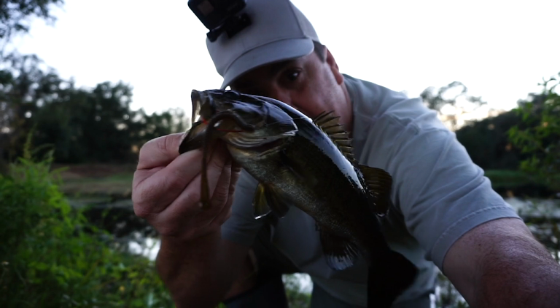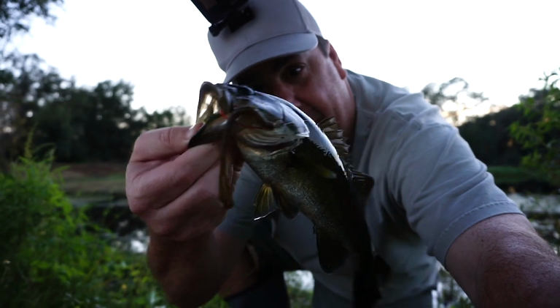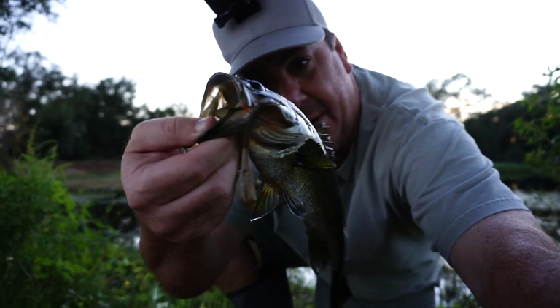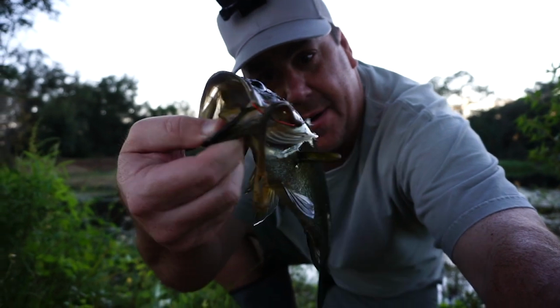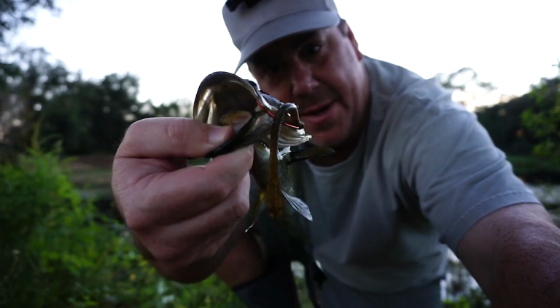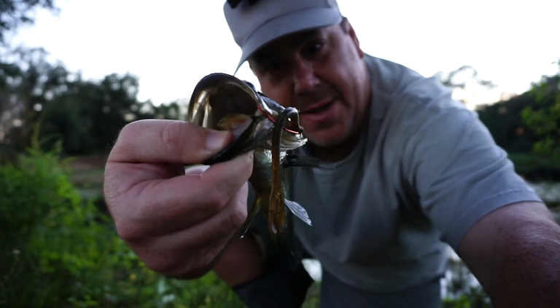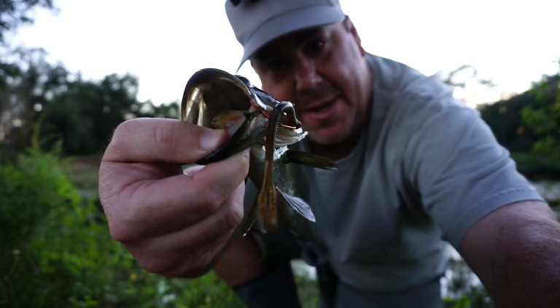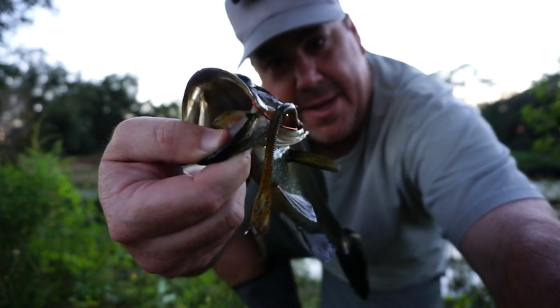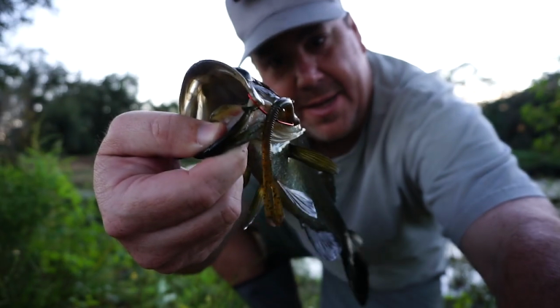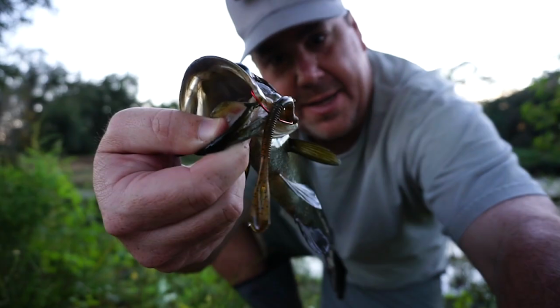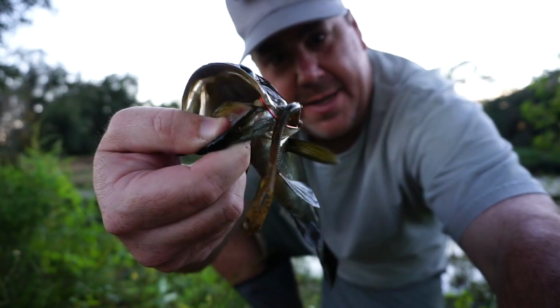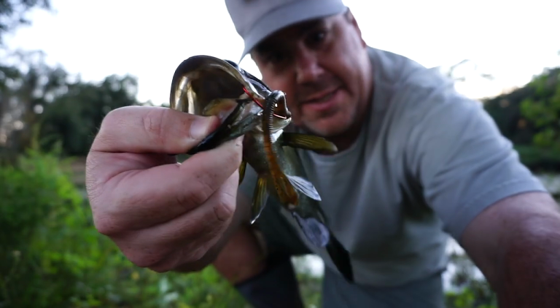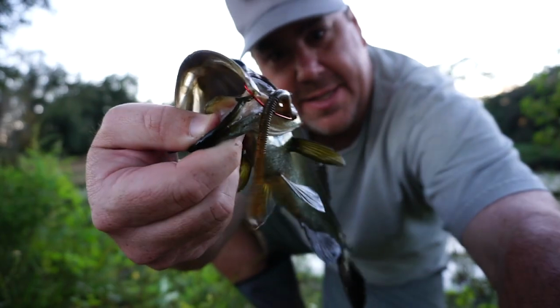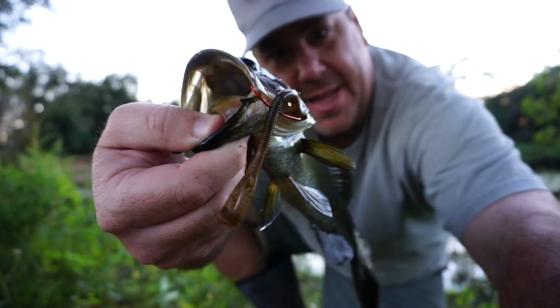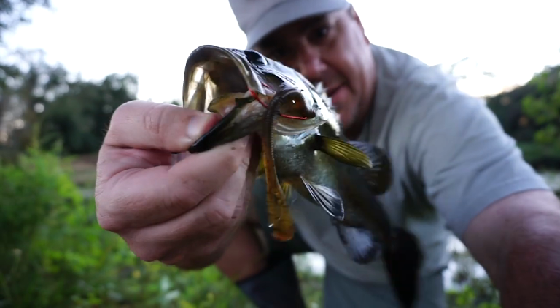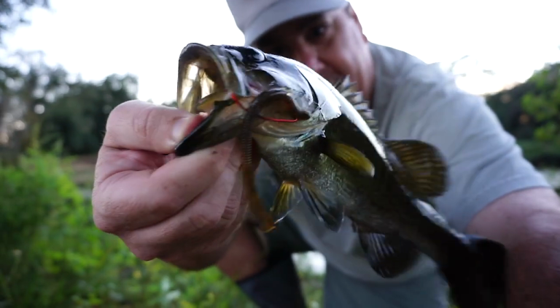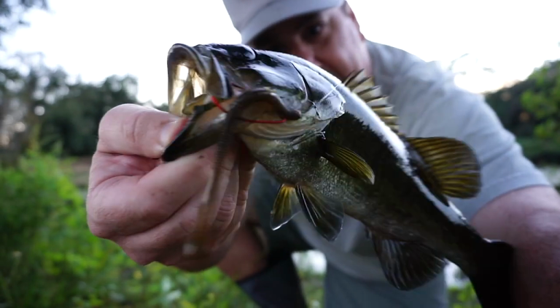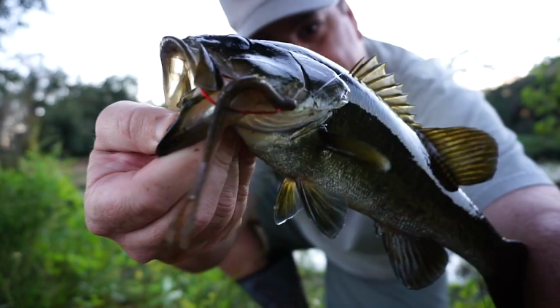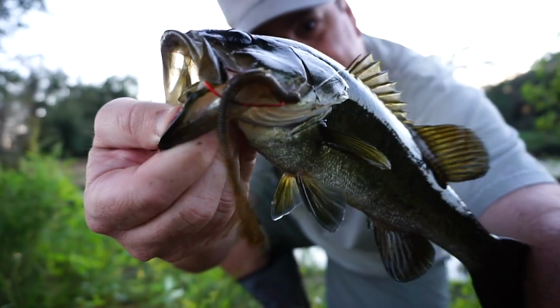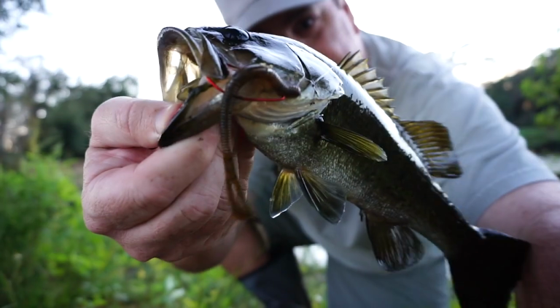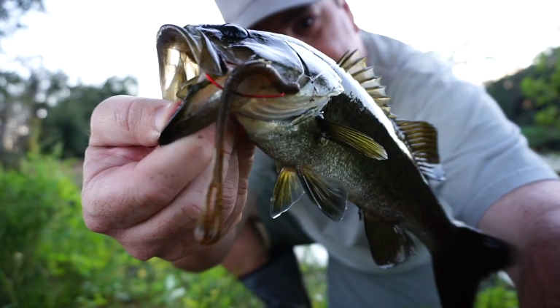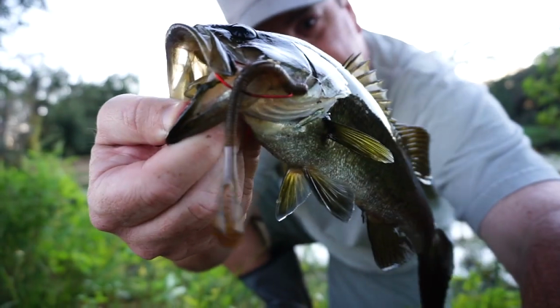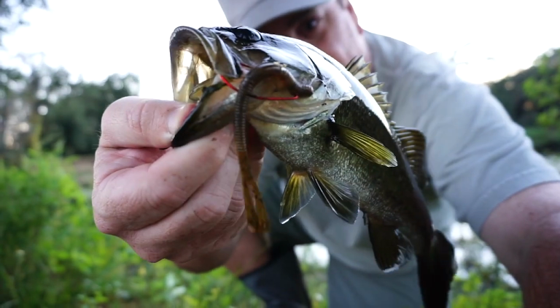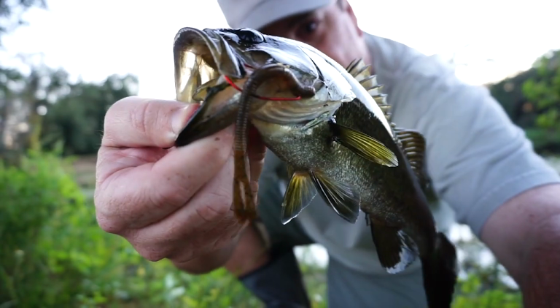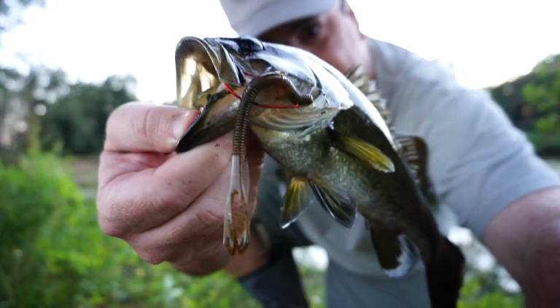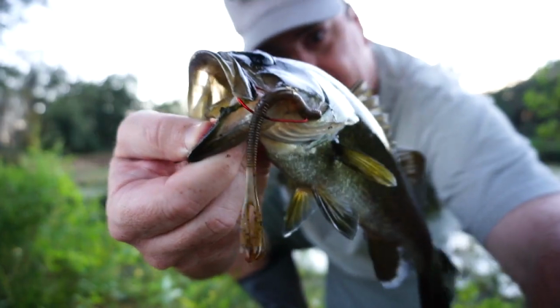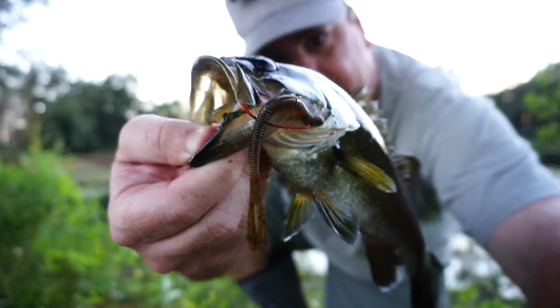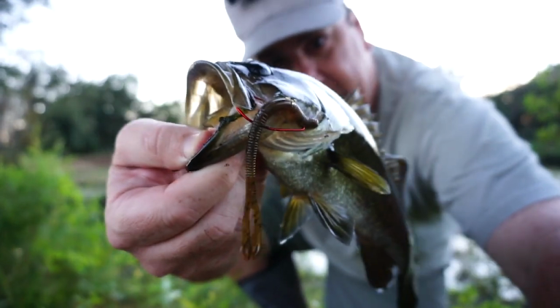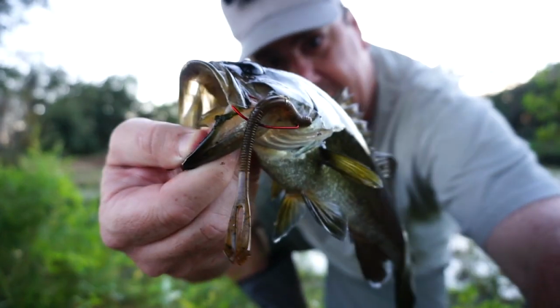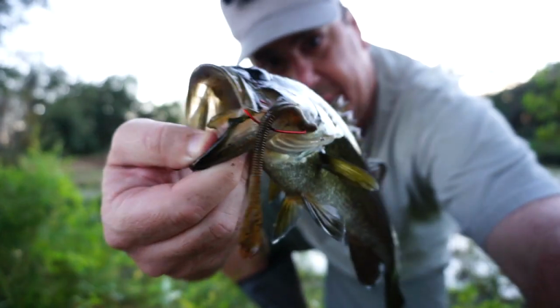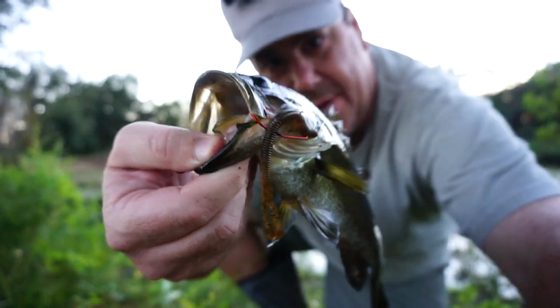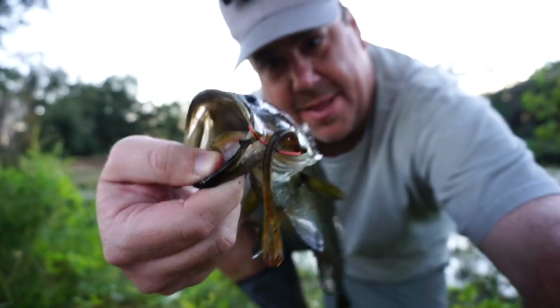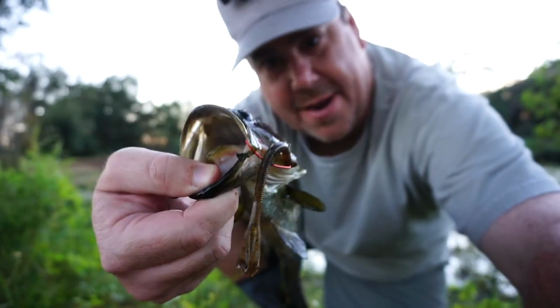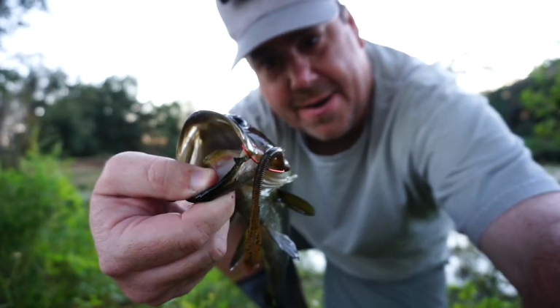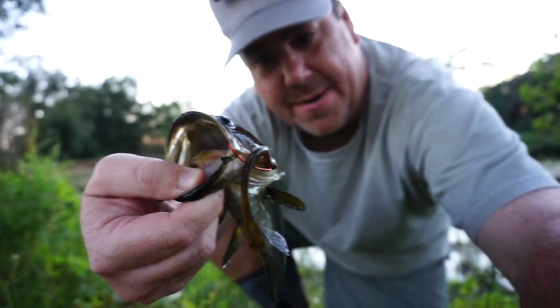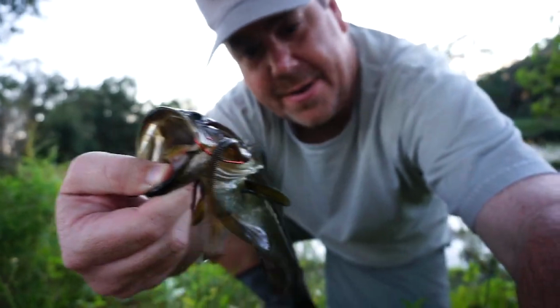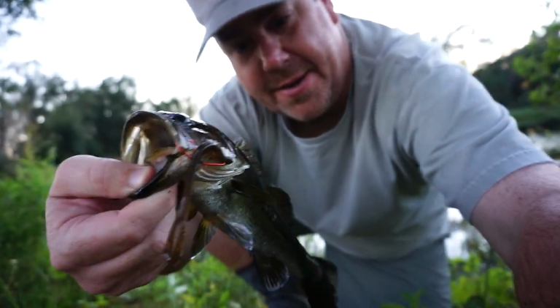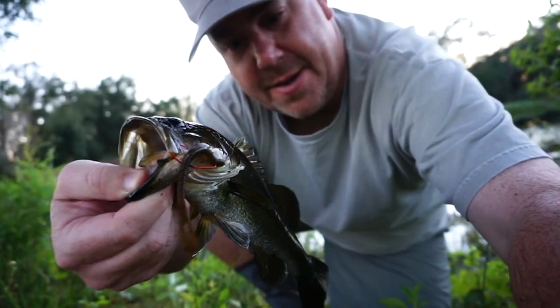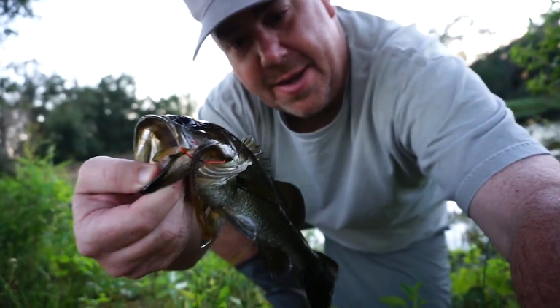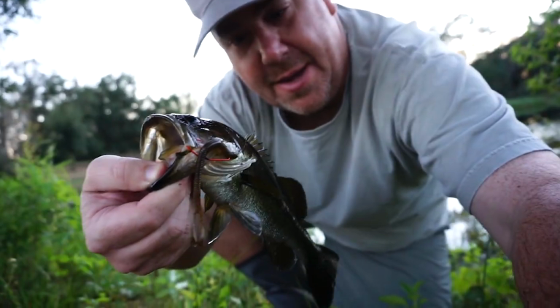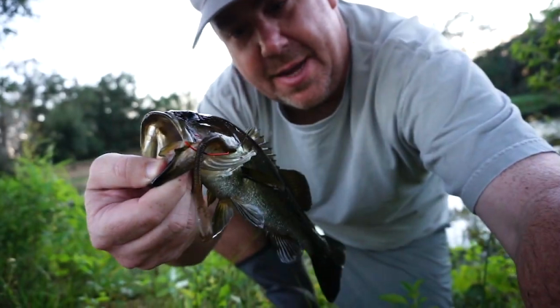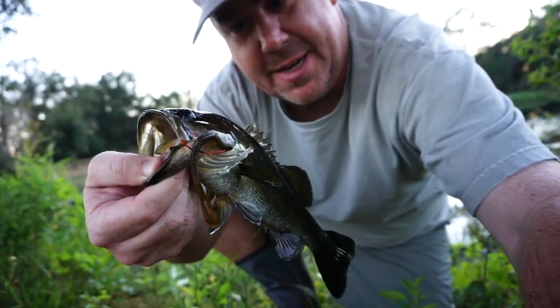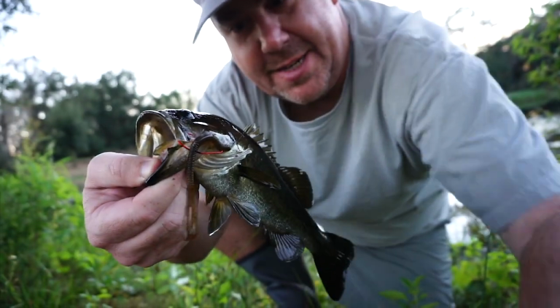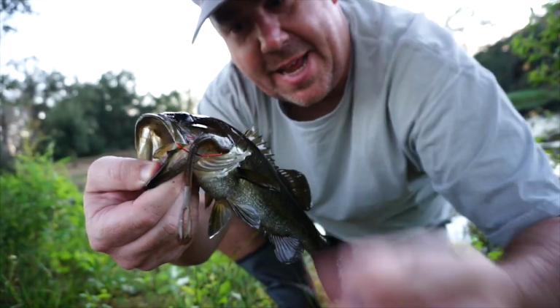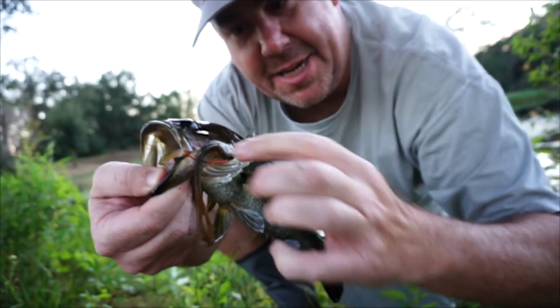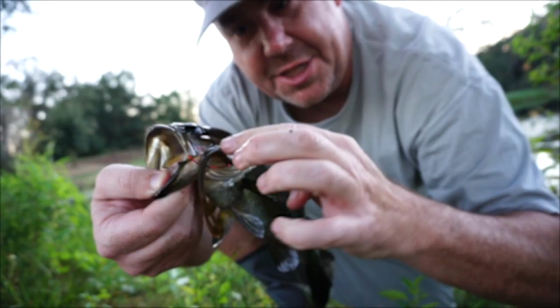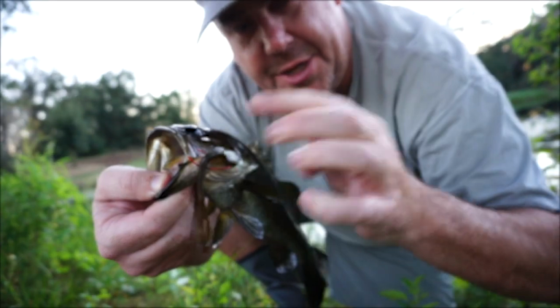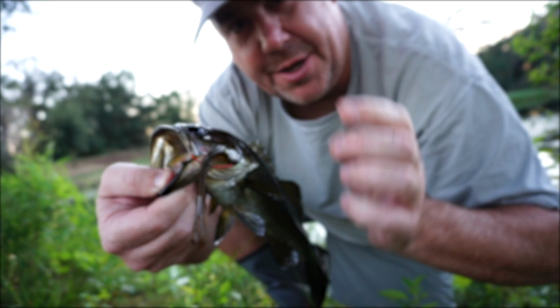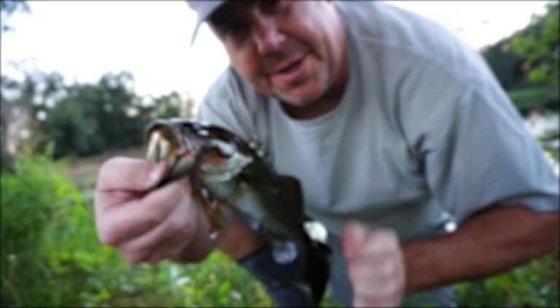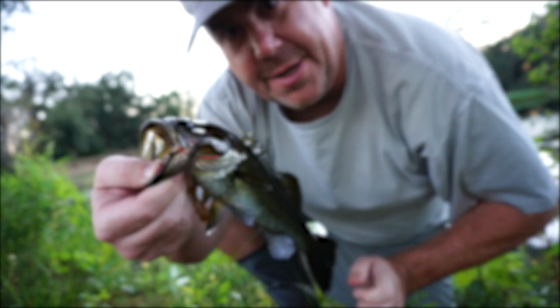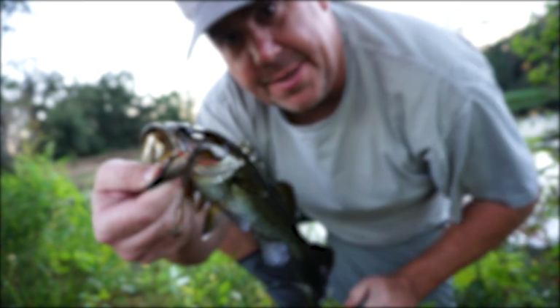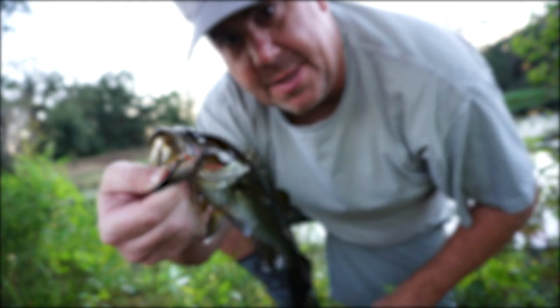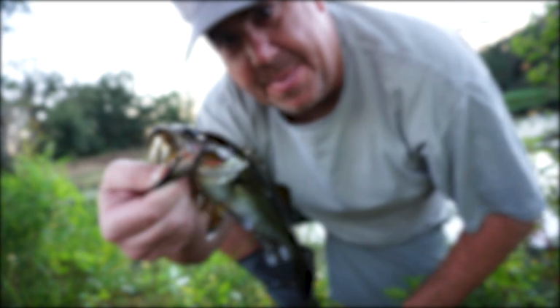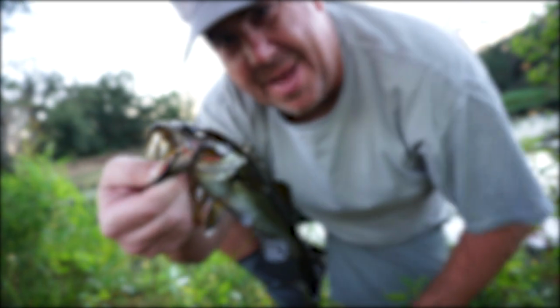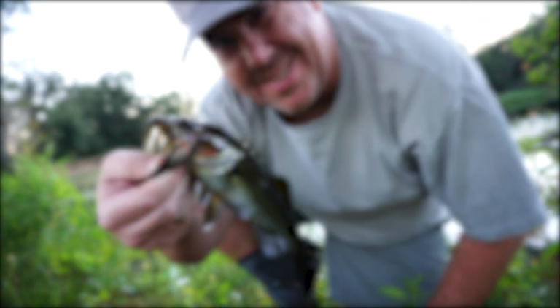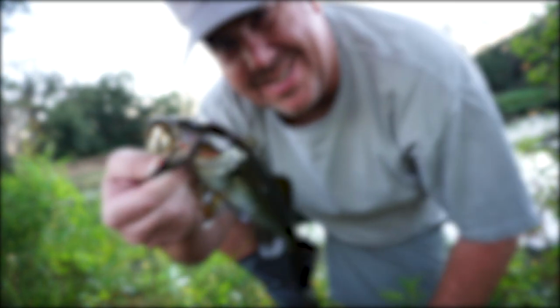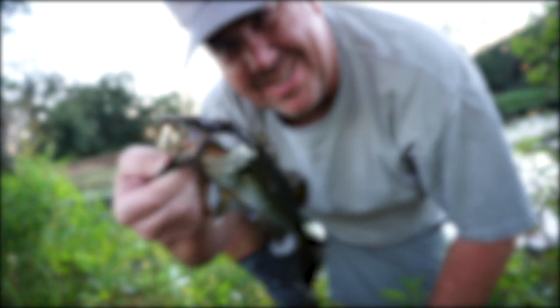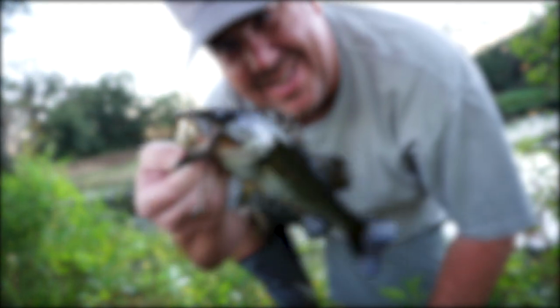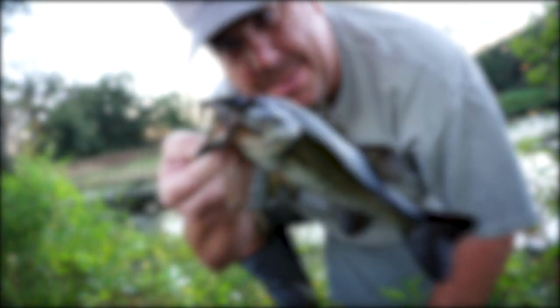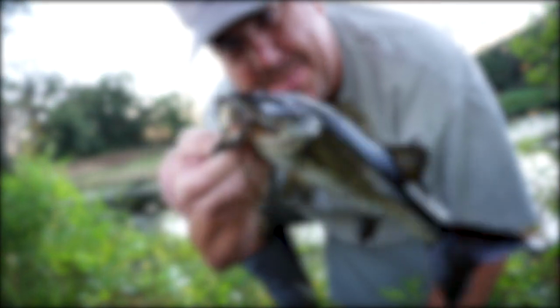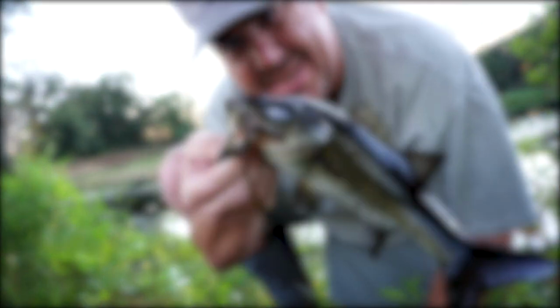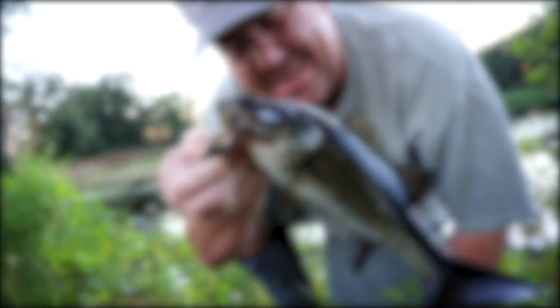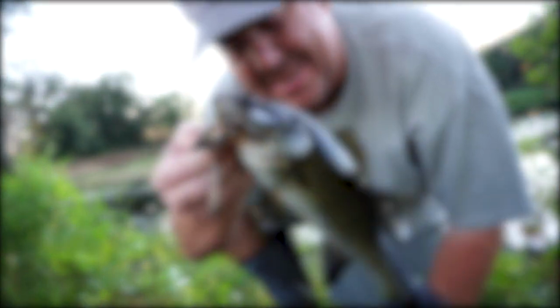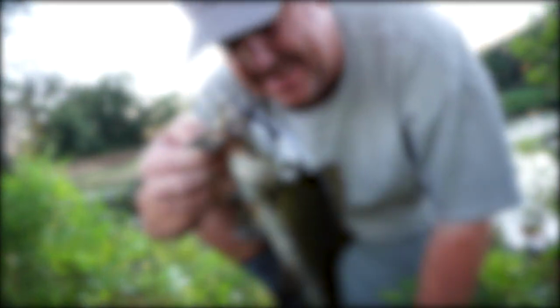You can see that little 13 Fishing Ultra Joystick right there — Daichi hook, the best in the business.